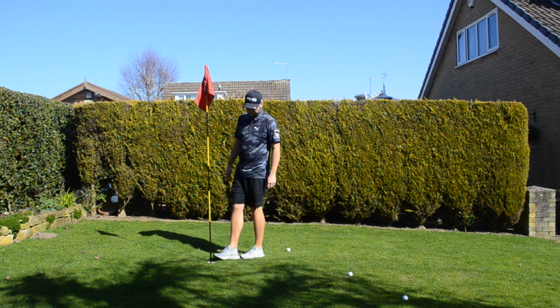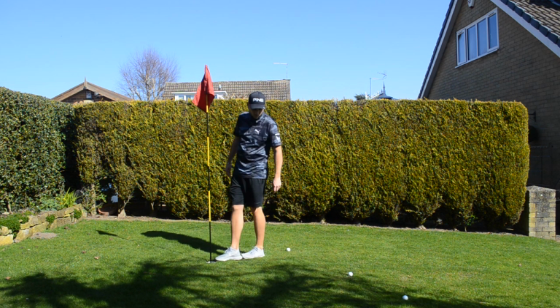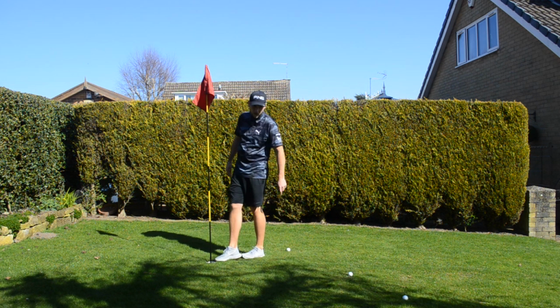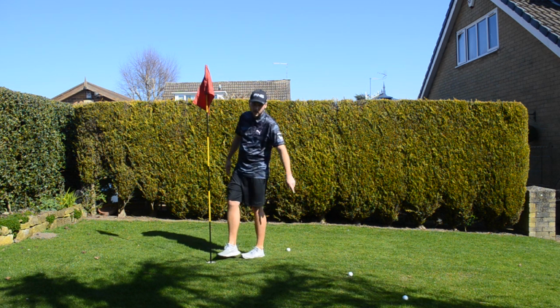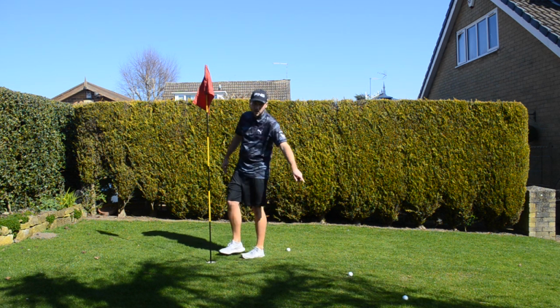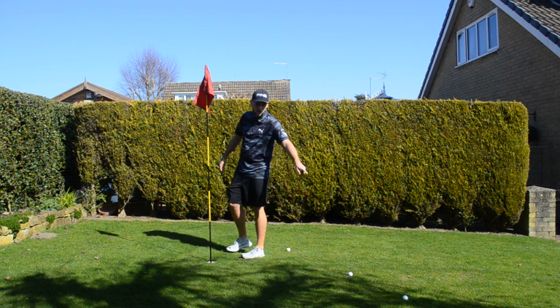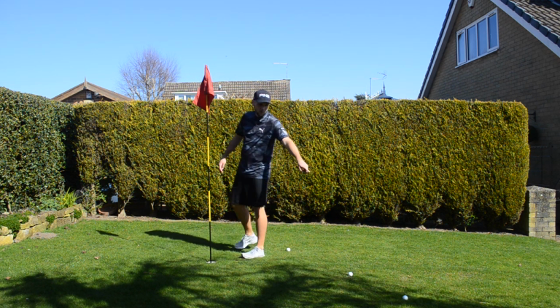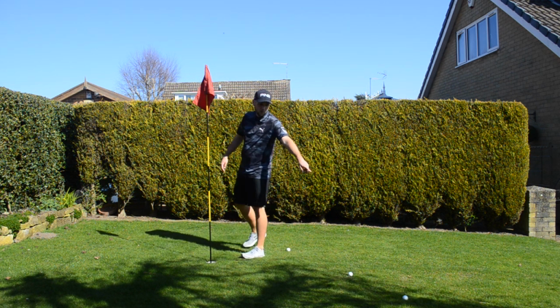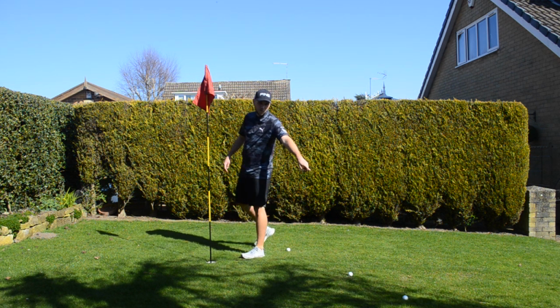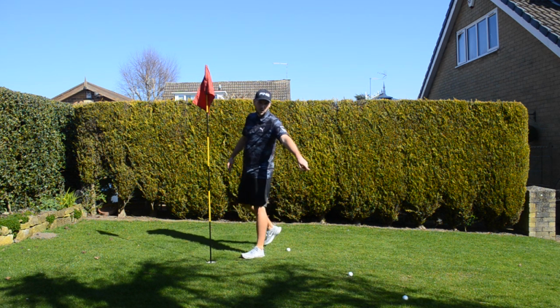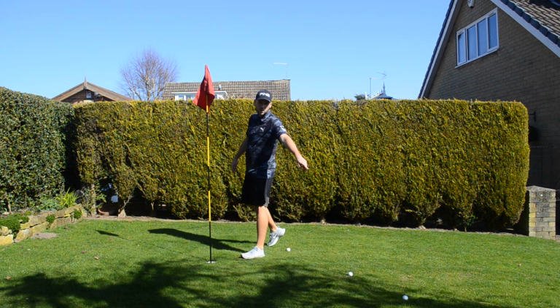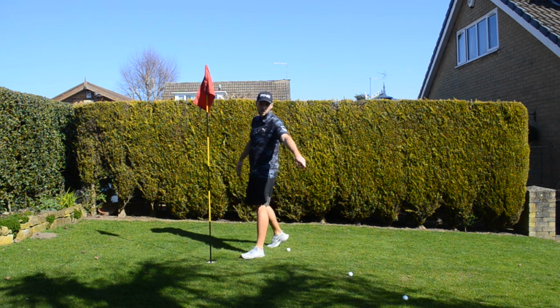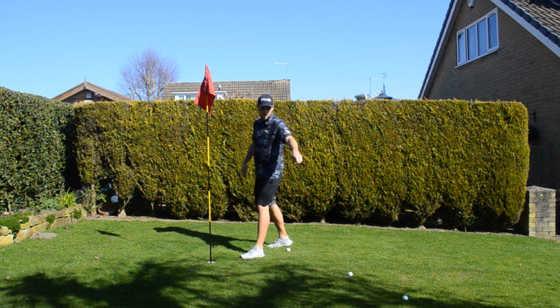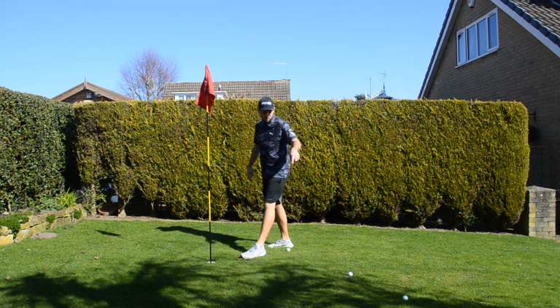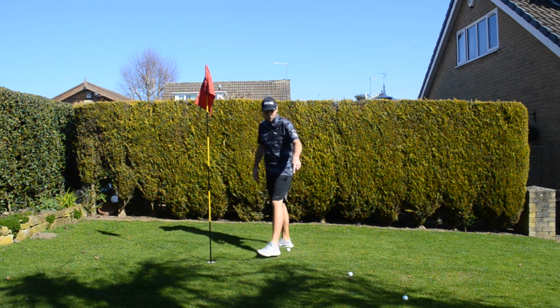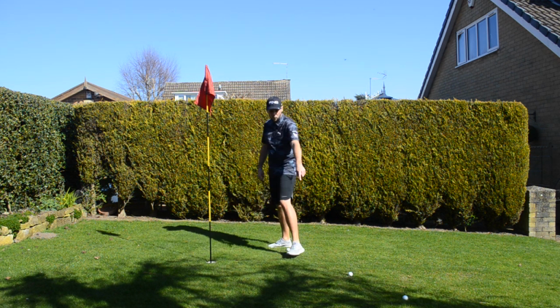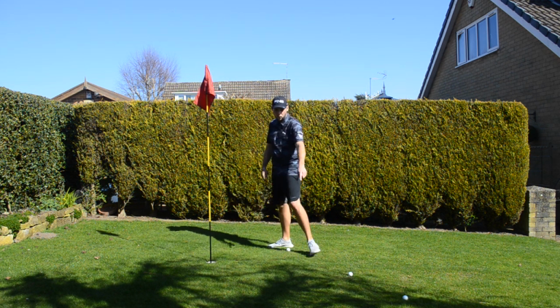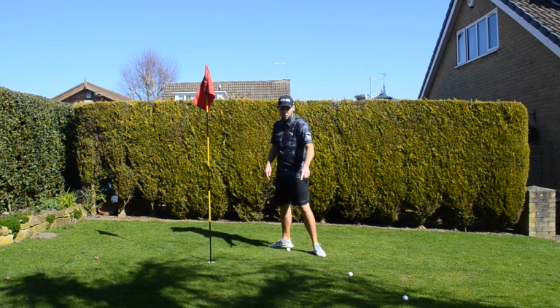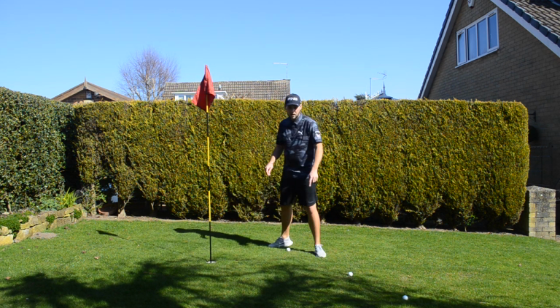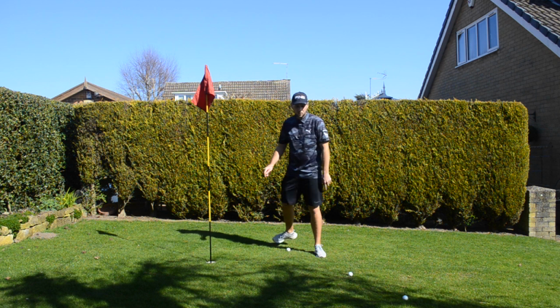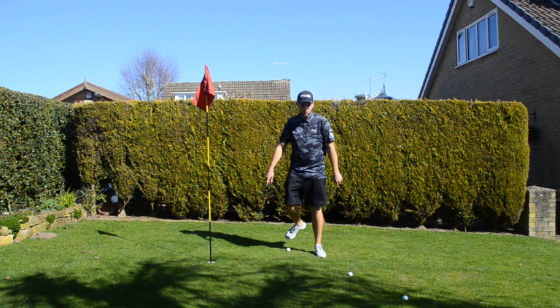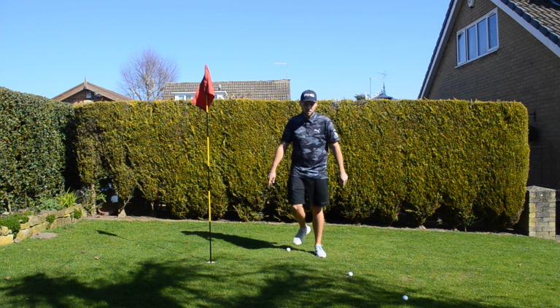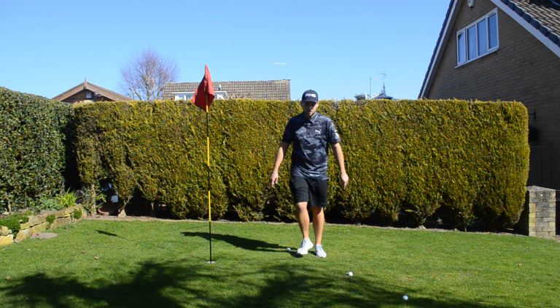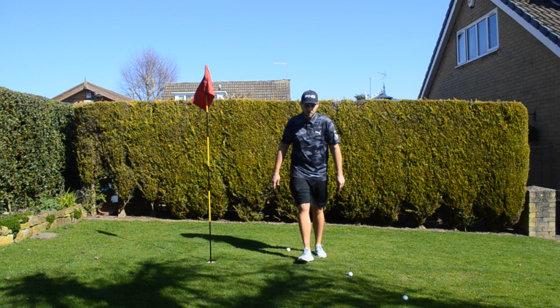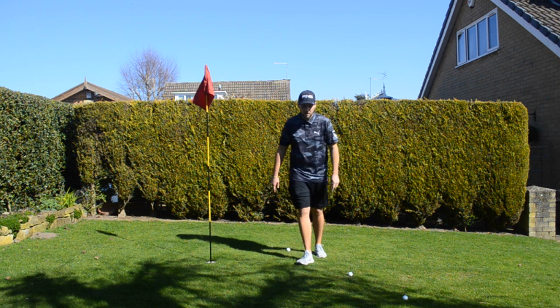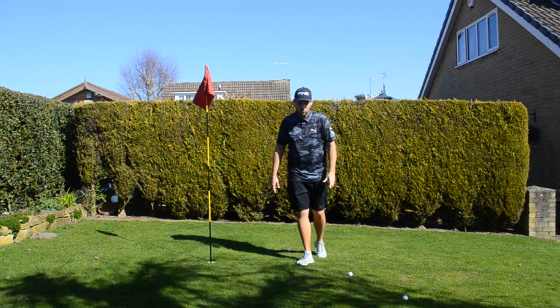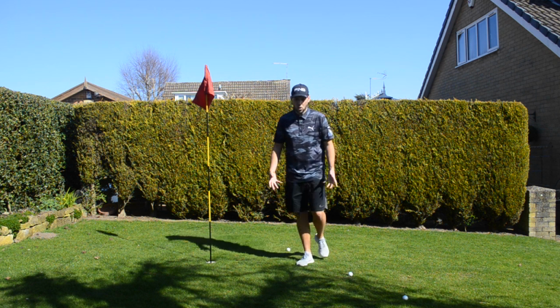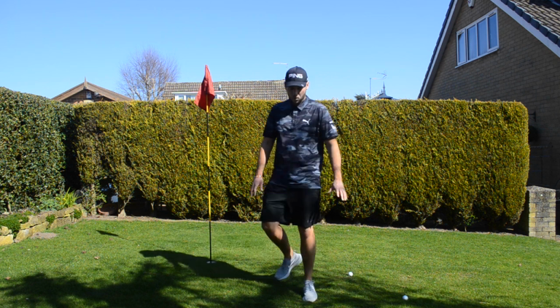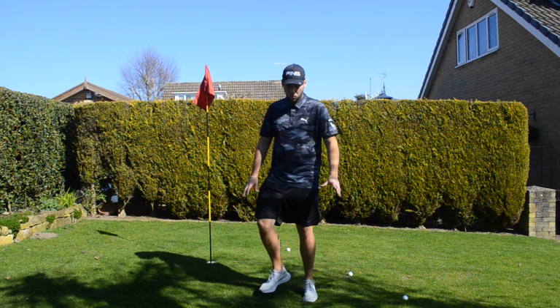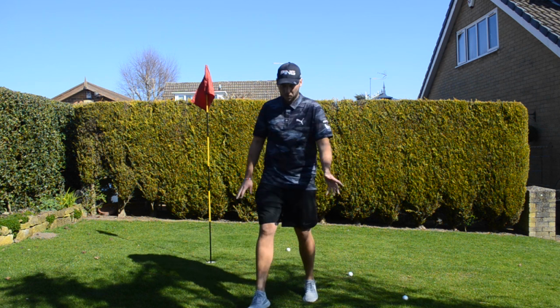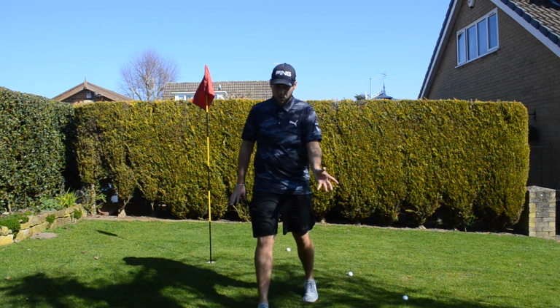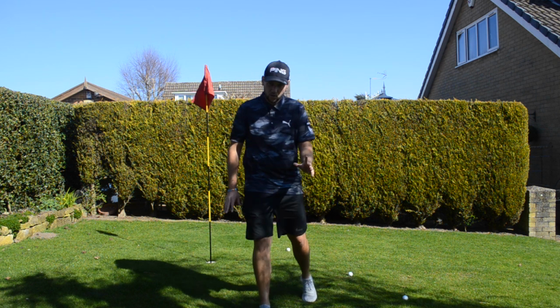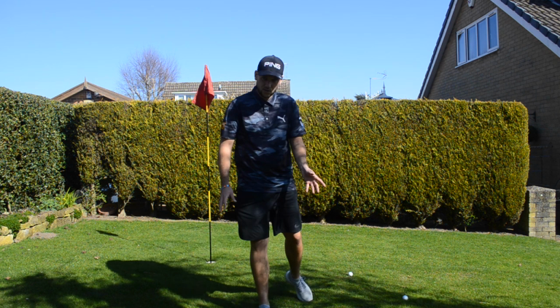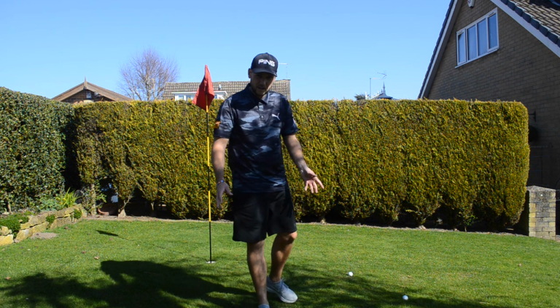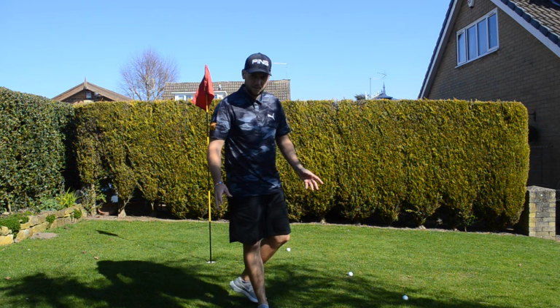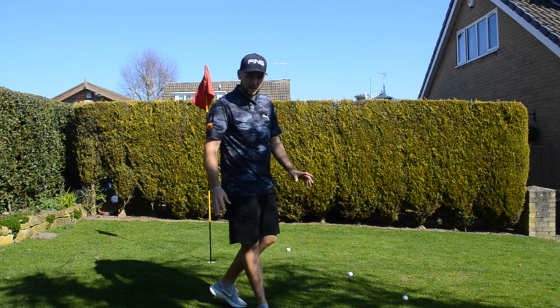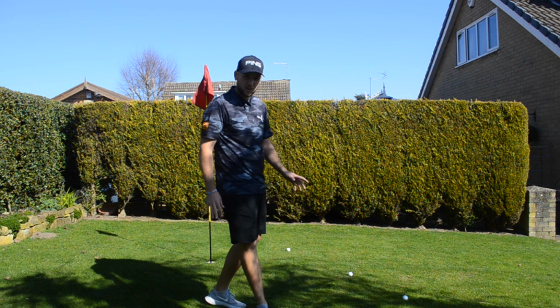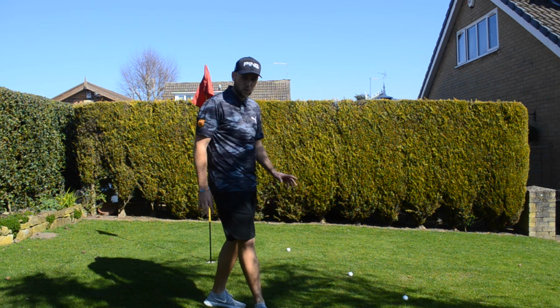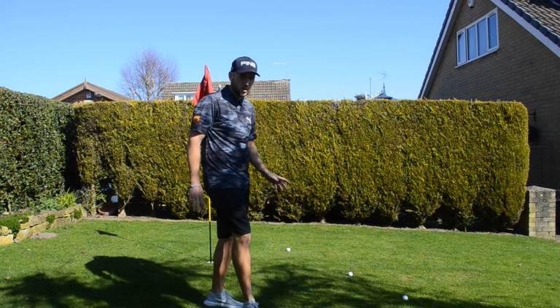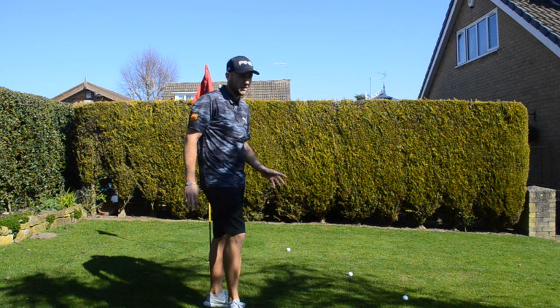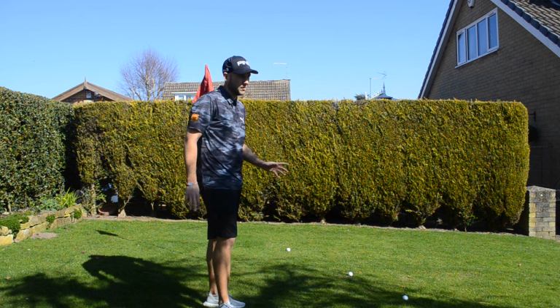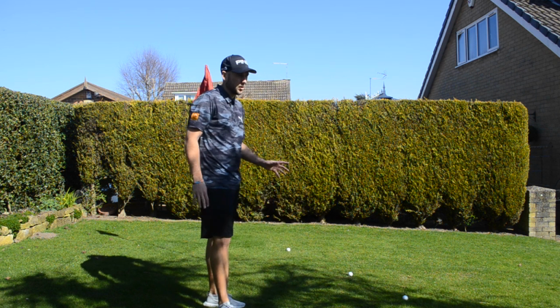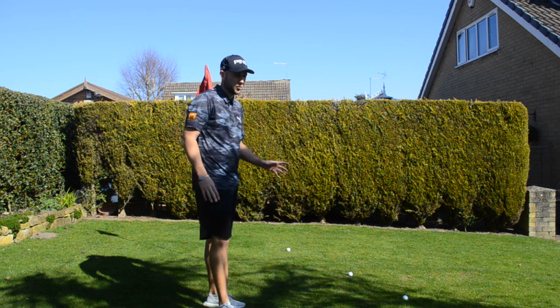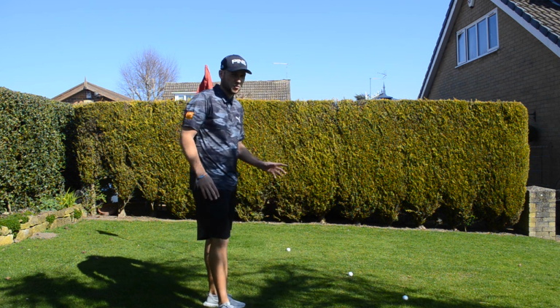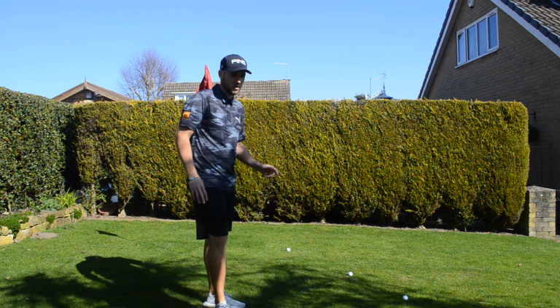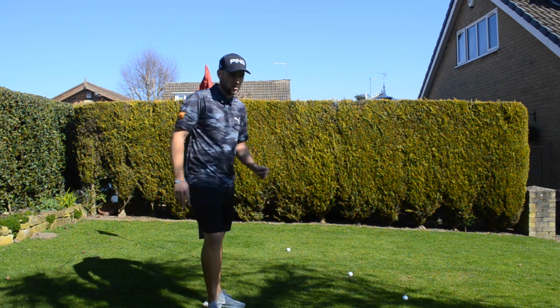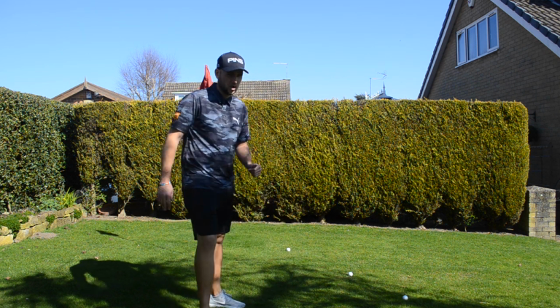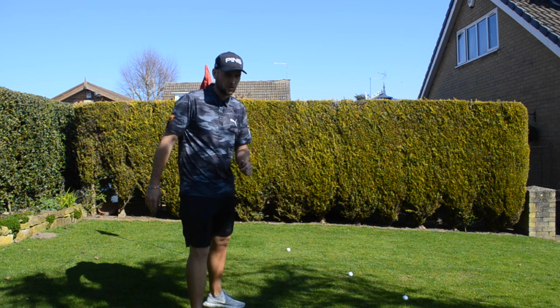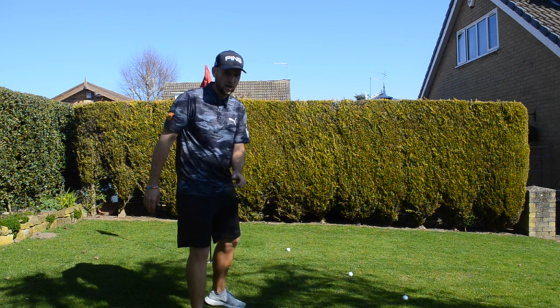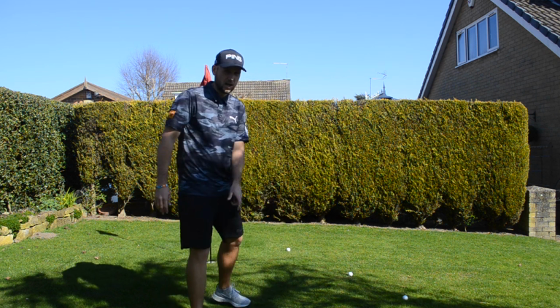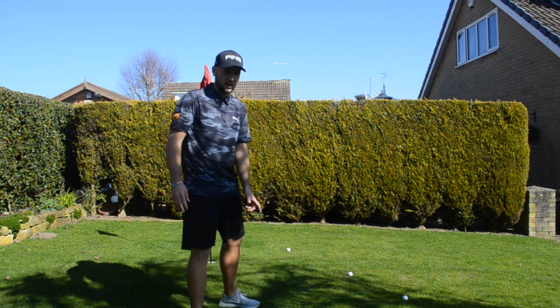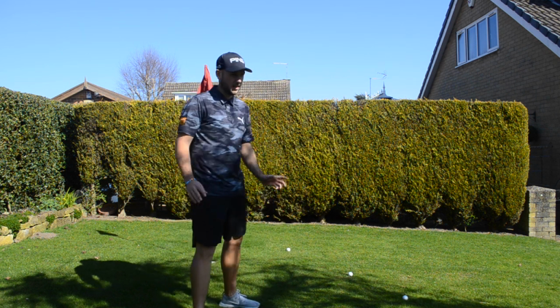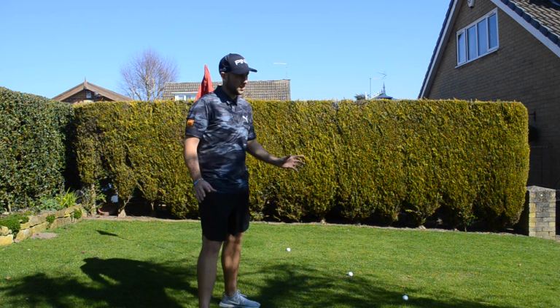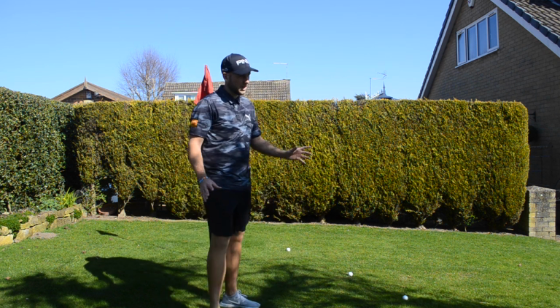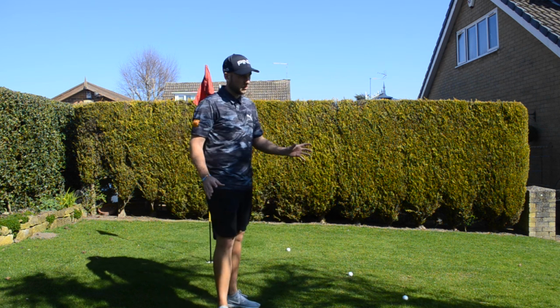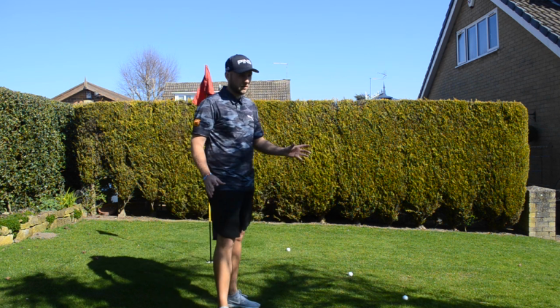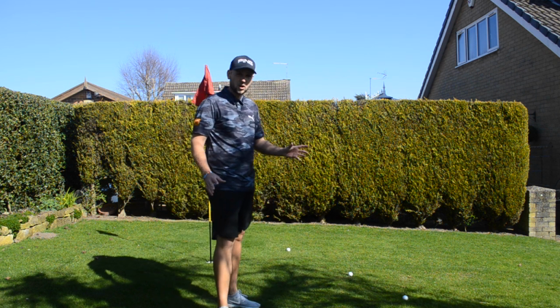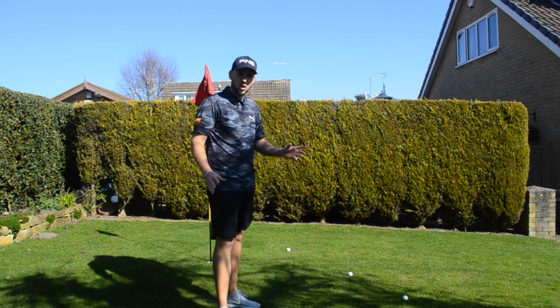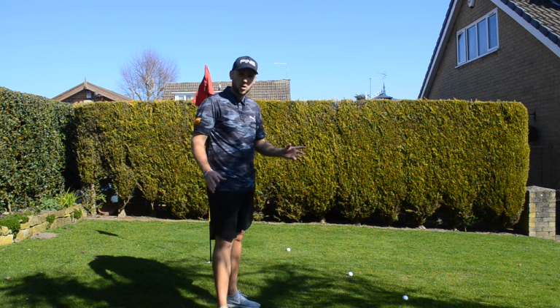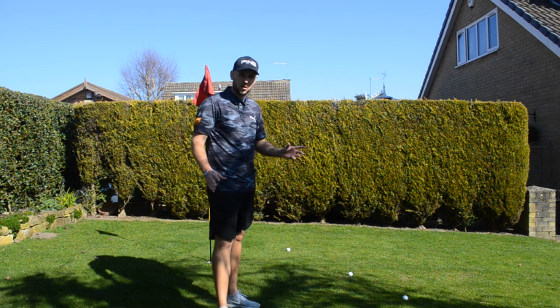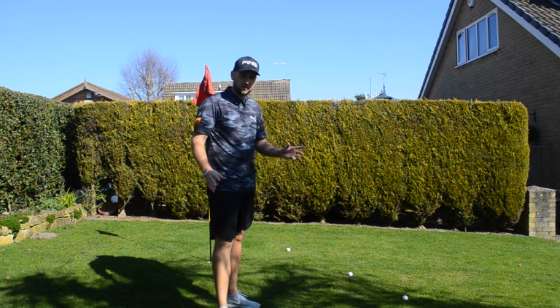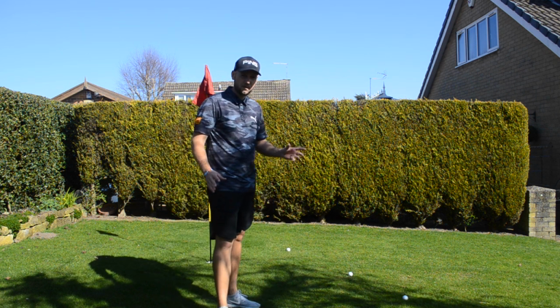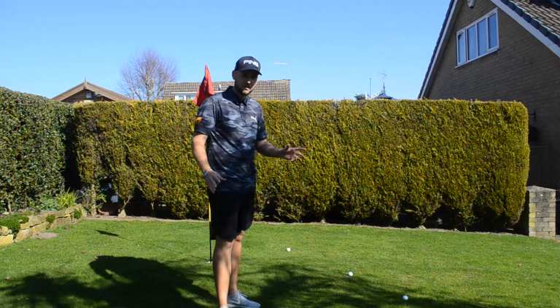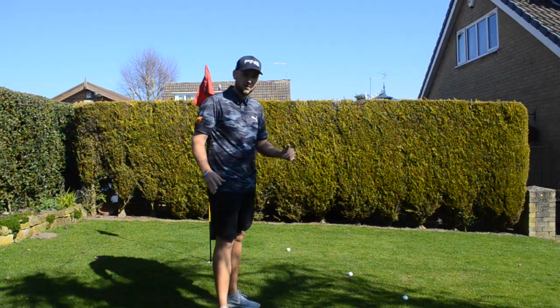Count how many feet we are away from the hole. Six feet, four feet and three feet — so we're 13 feet away from those three shots. Let's now give it a go with the 54.